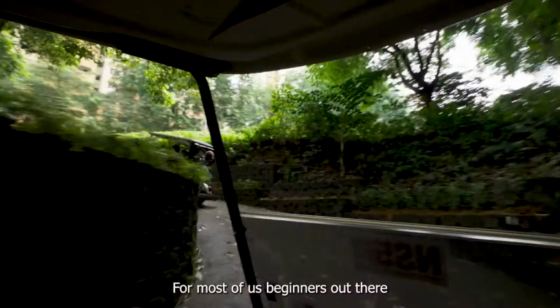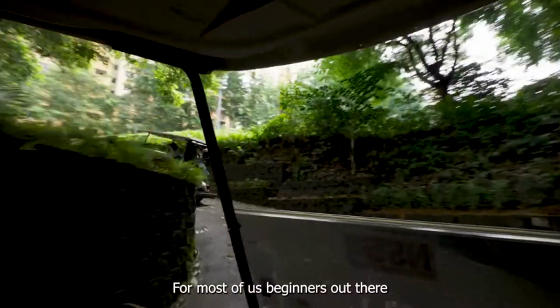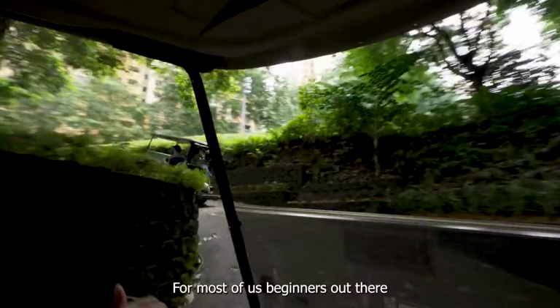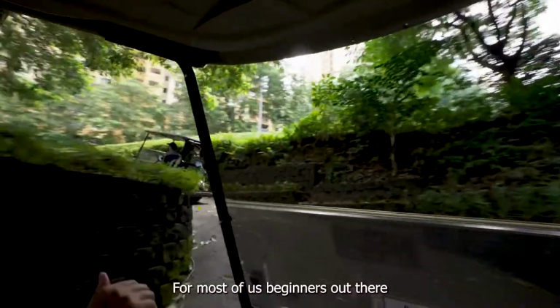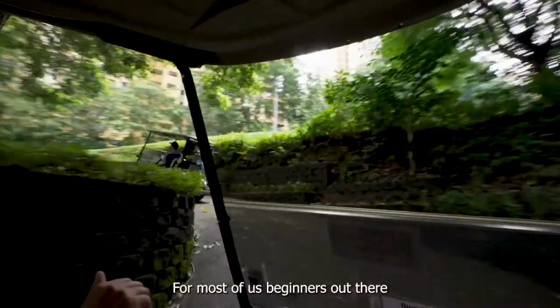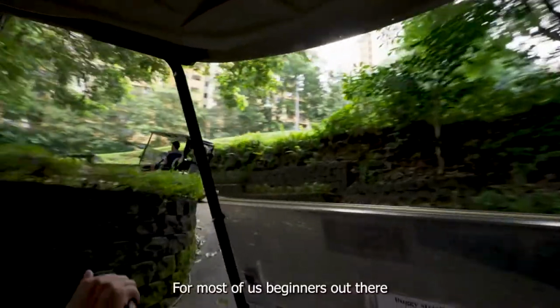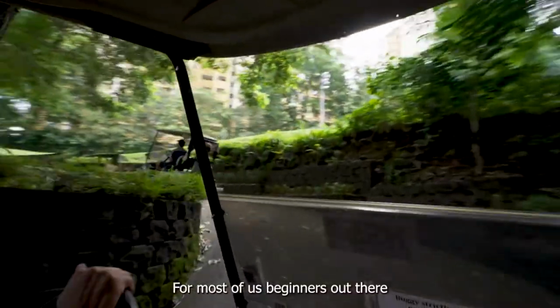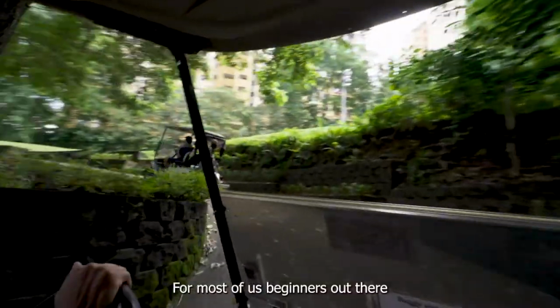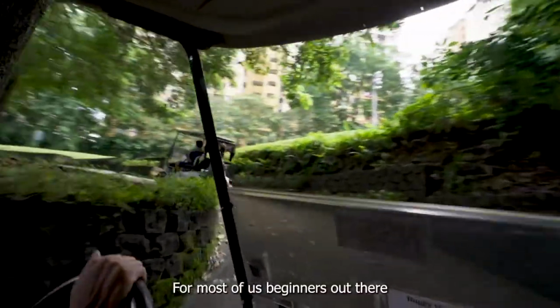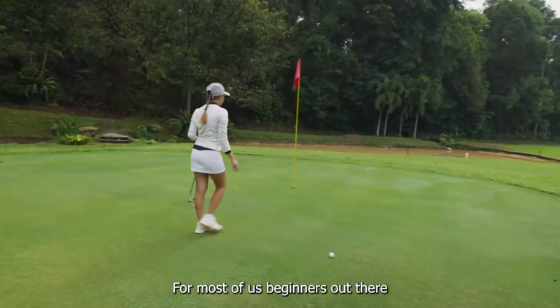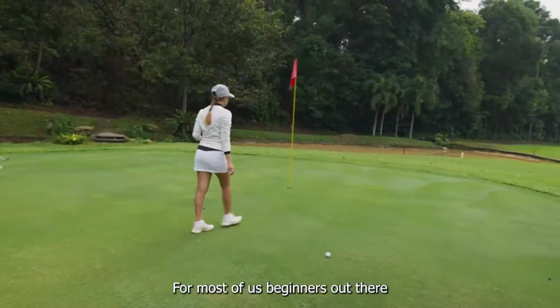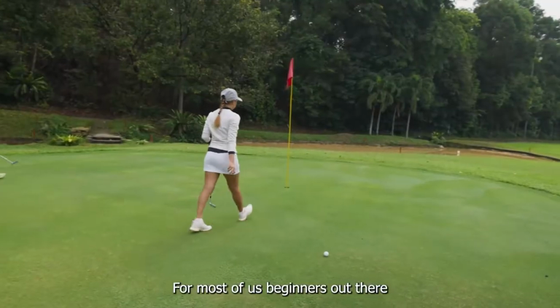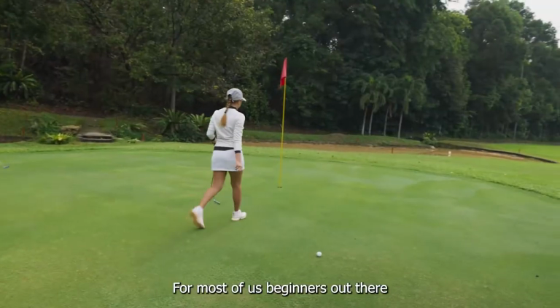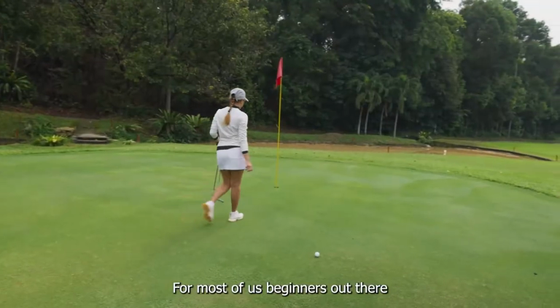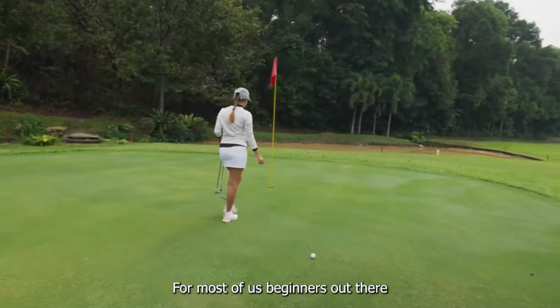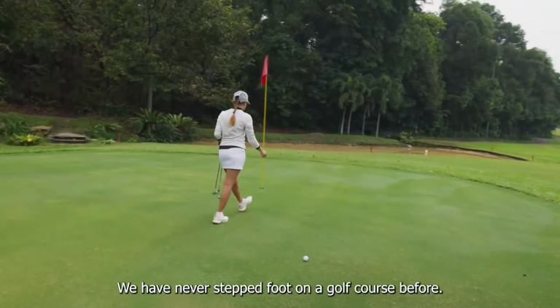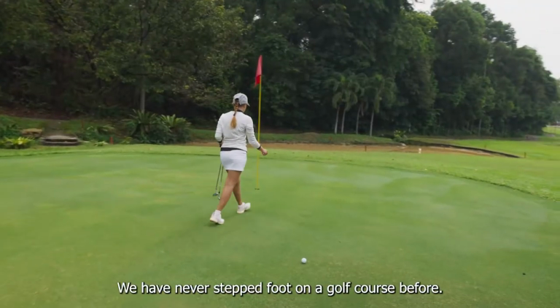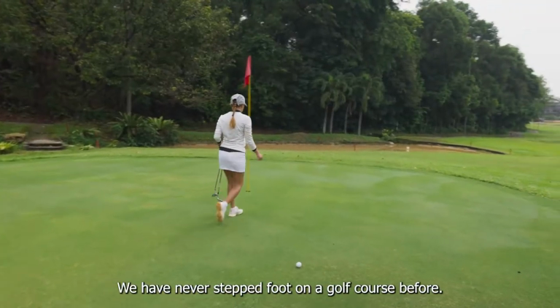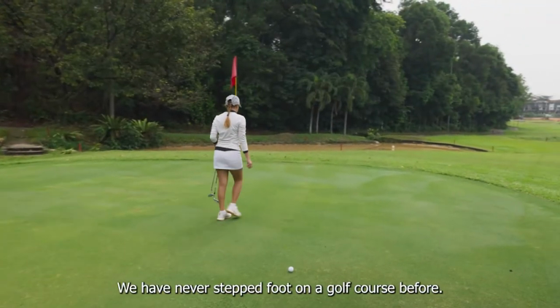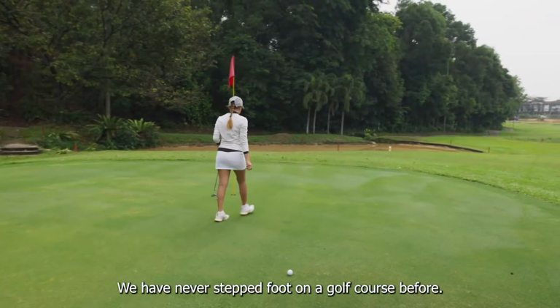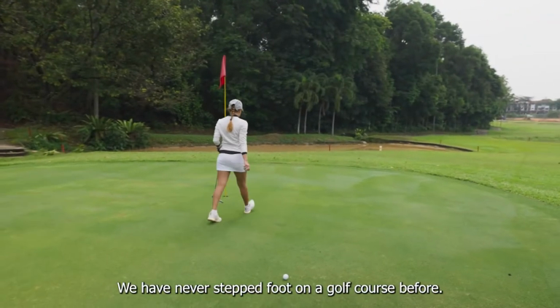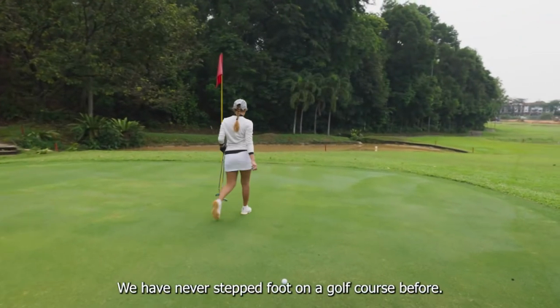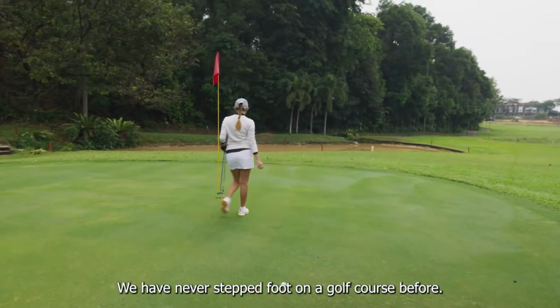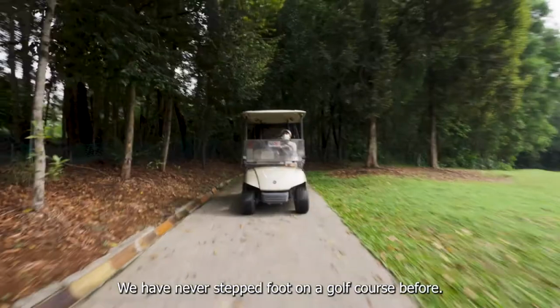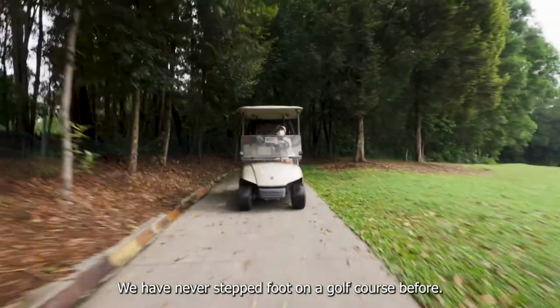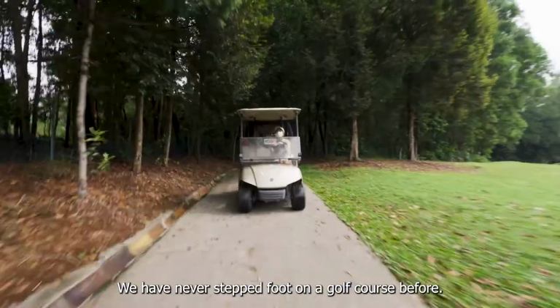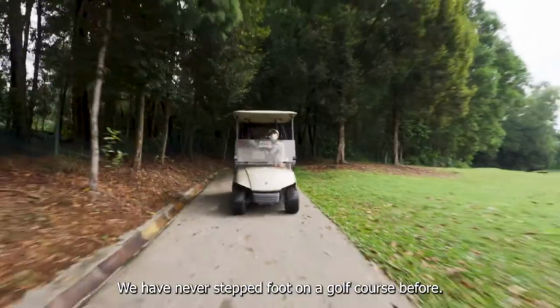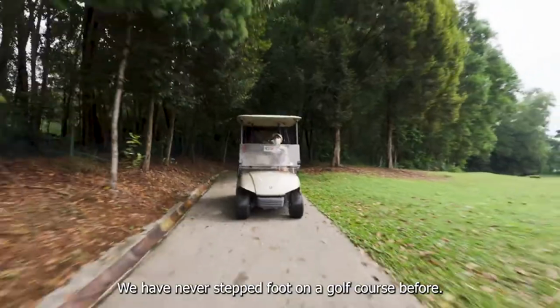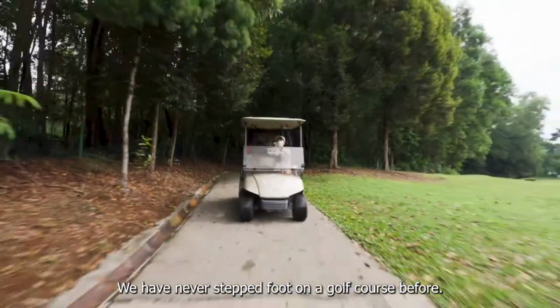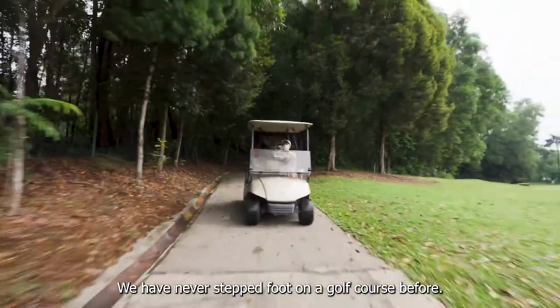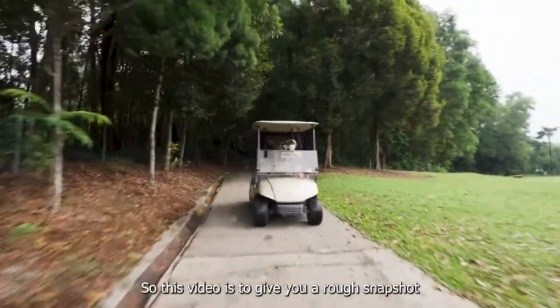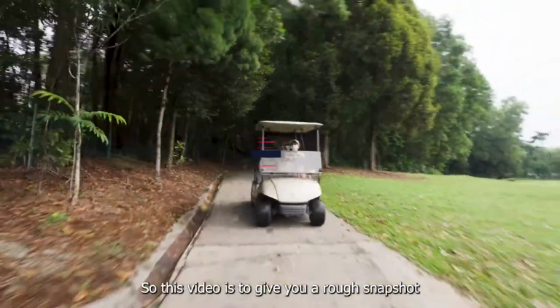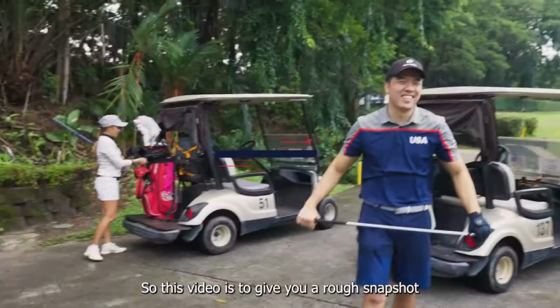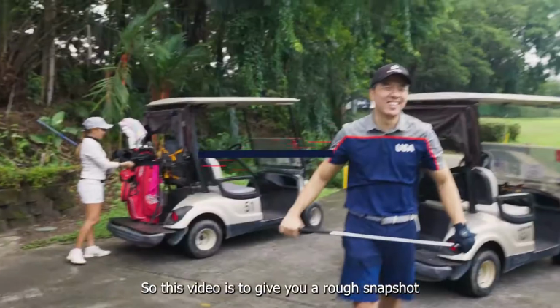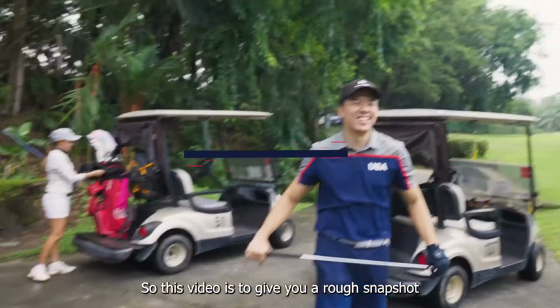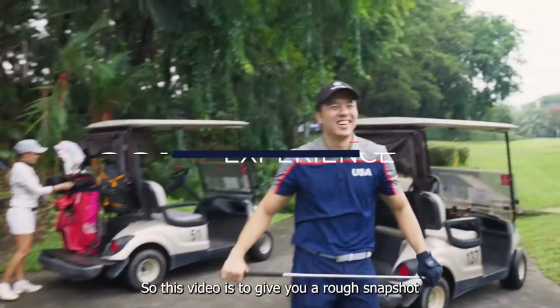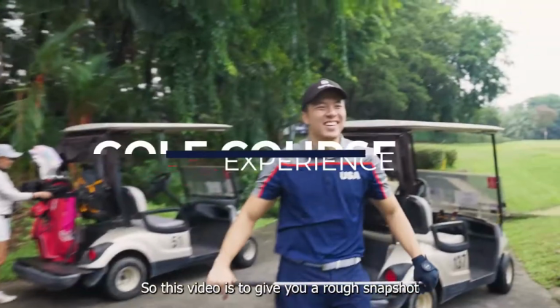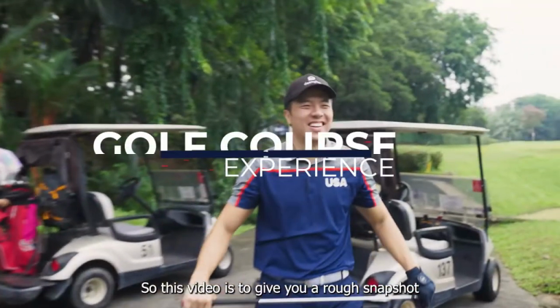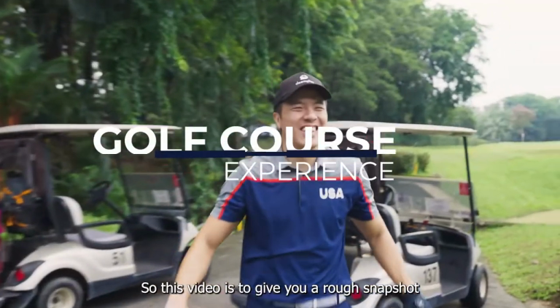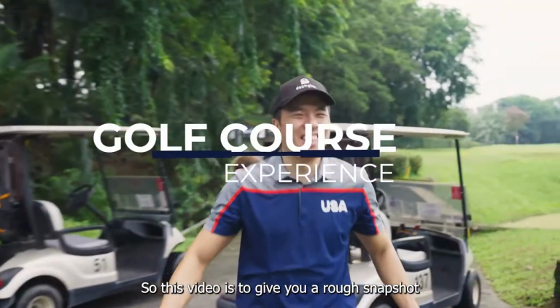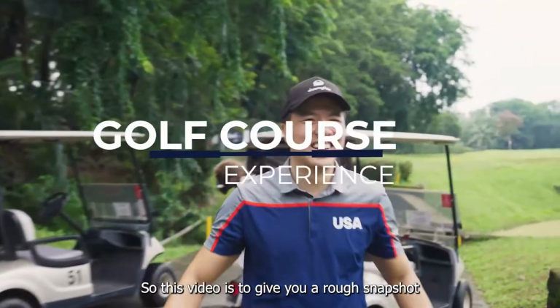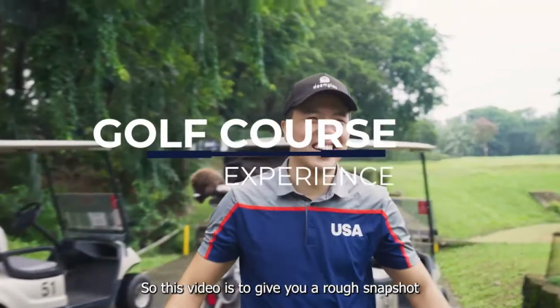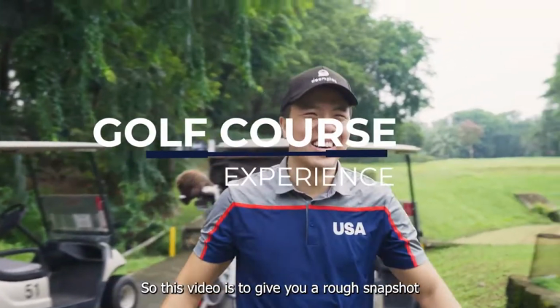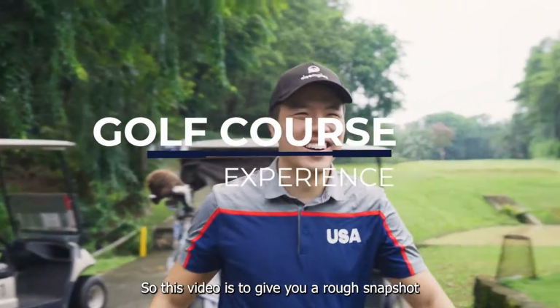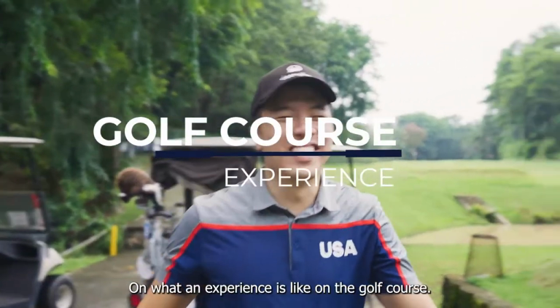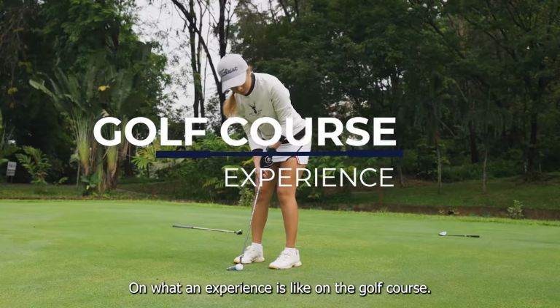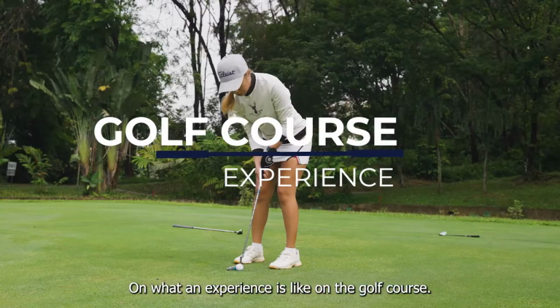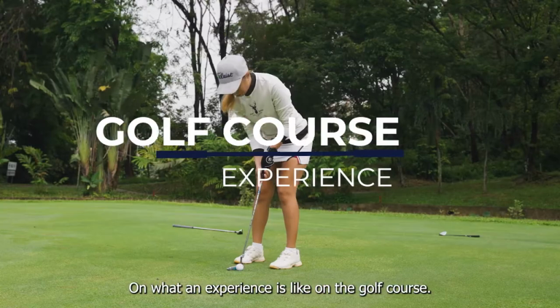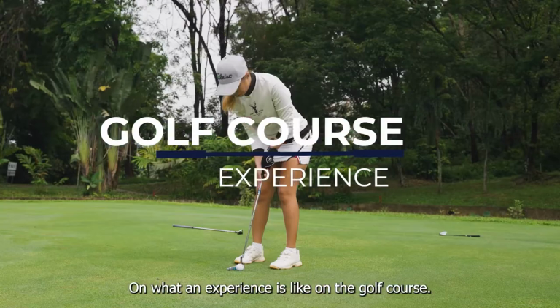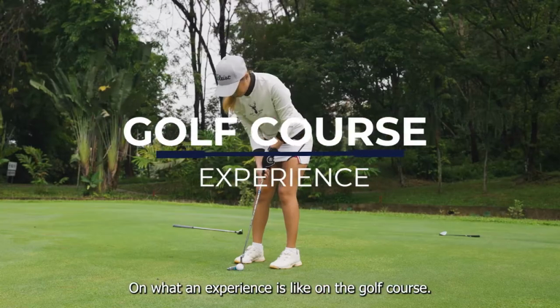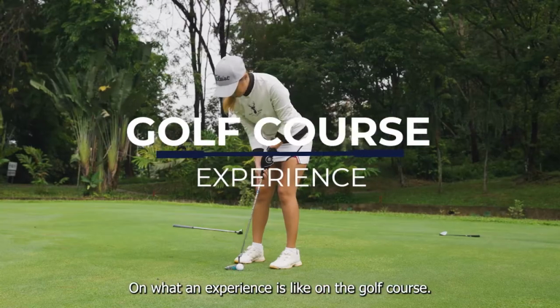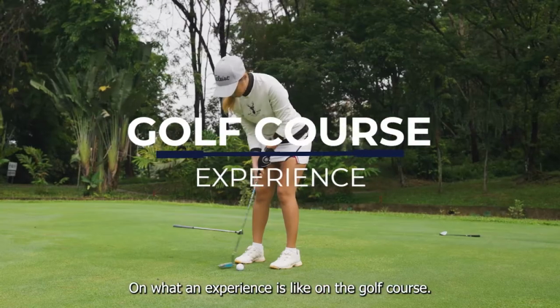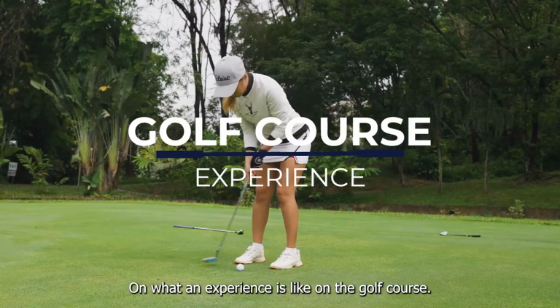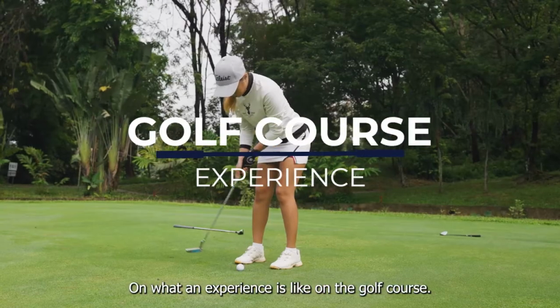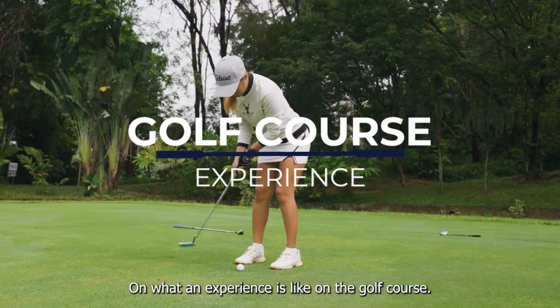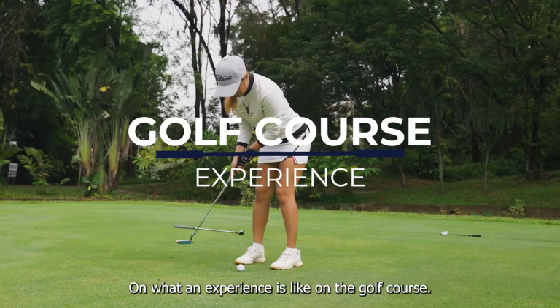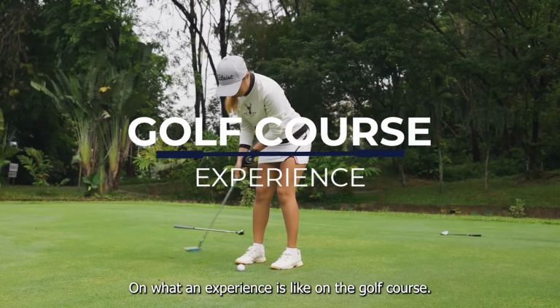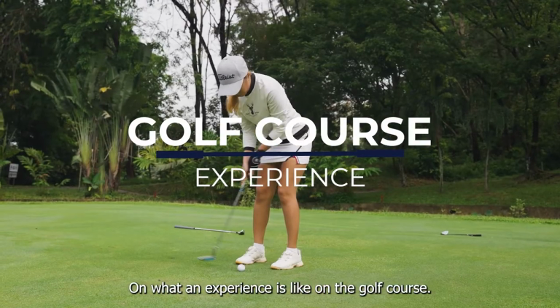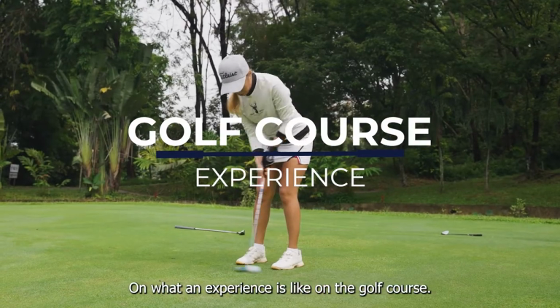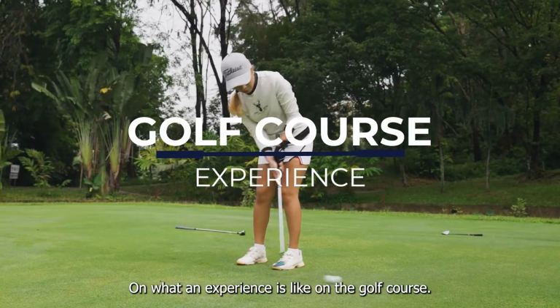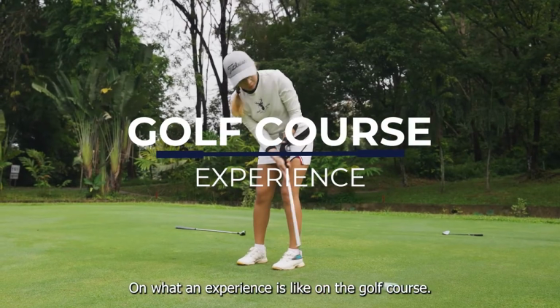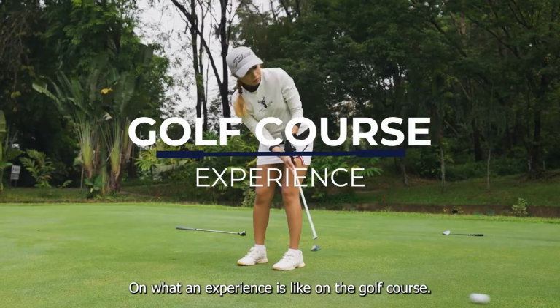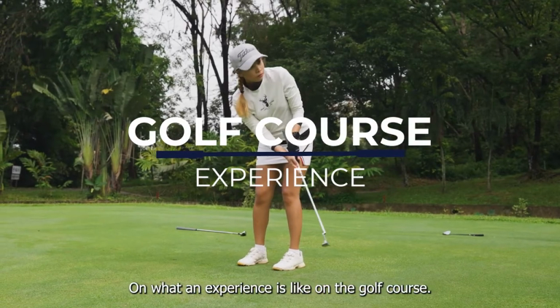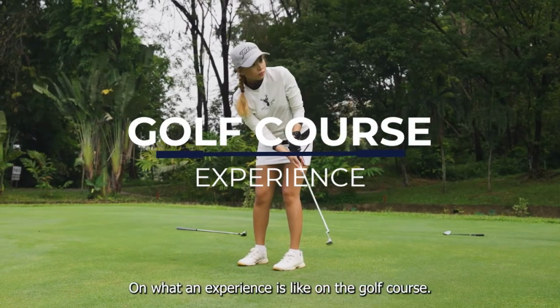For most of us beginners out there, we have never stepped foot on a golf course before, so this video is to give you a rough snapshot on what an experience is like at the golf course.